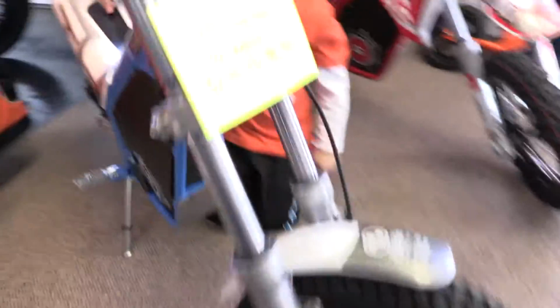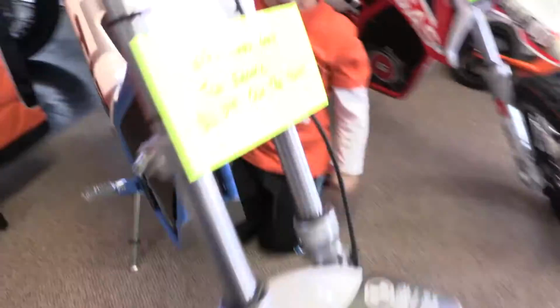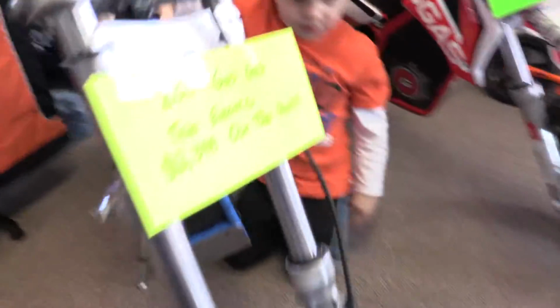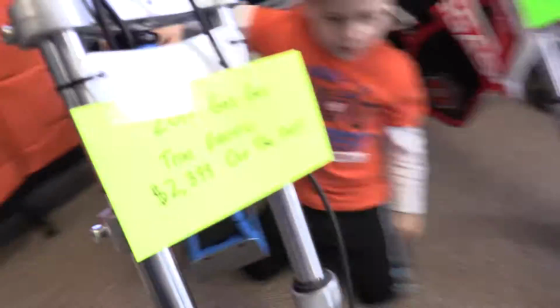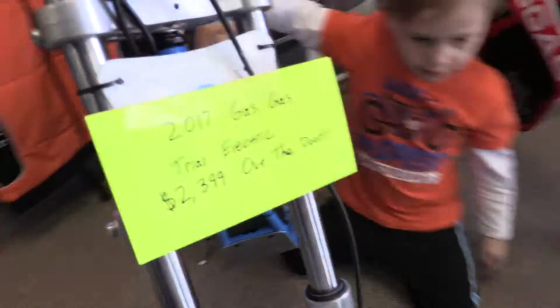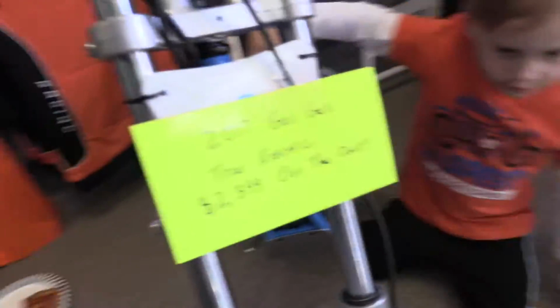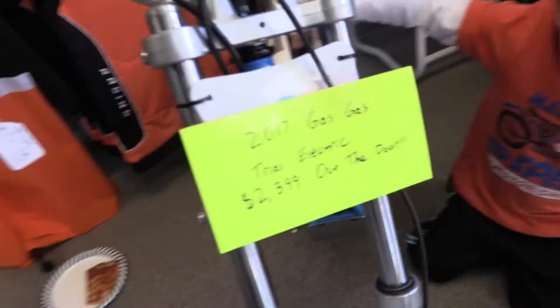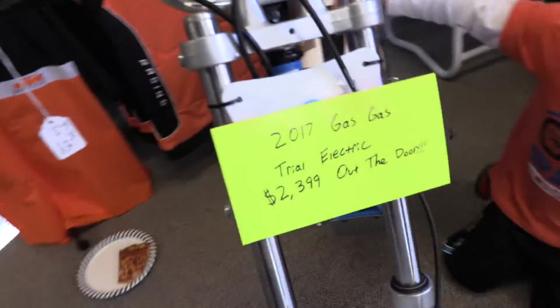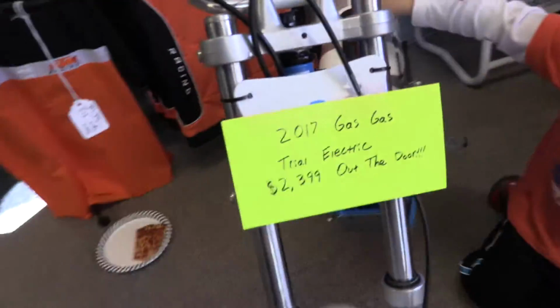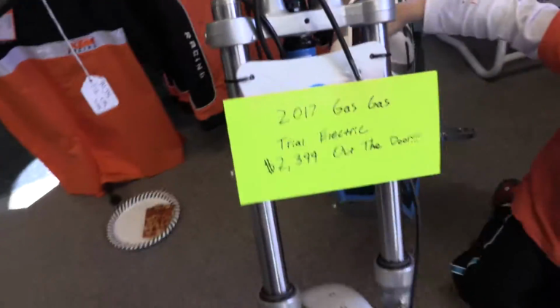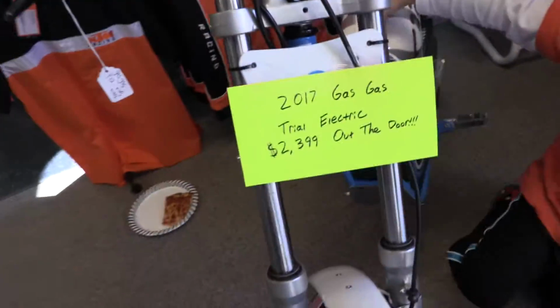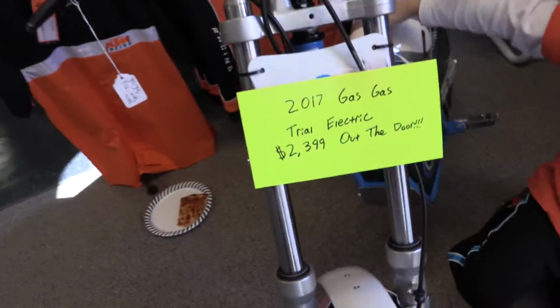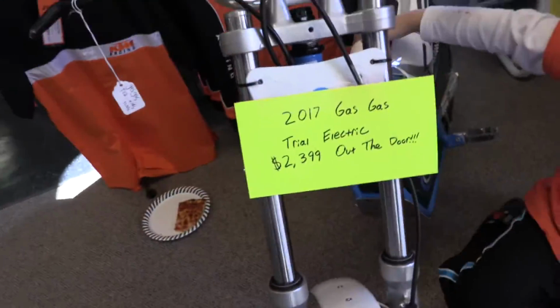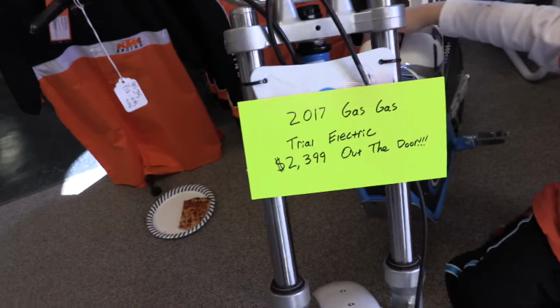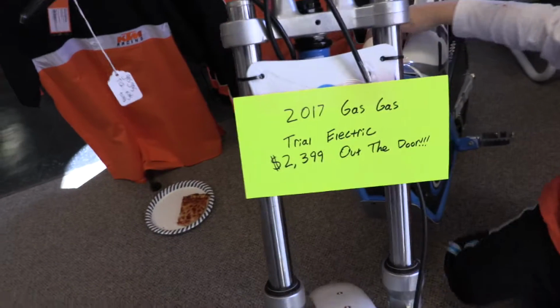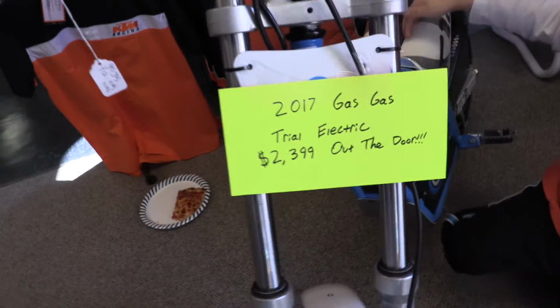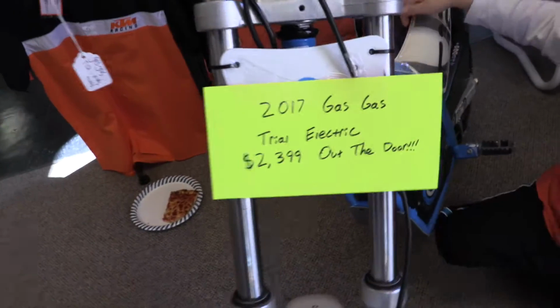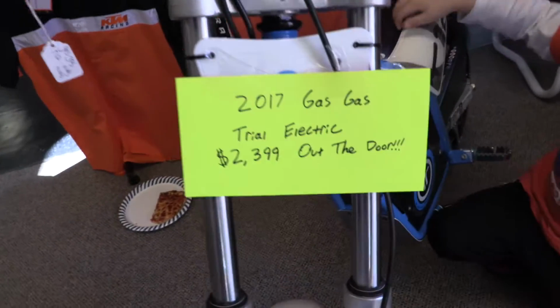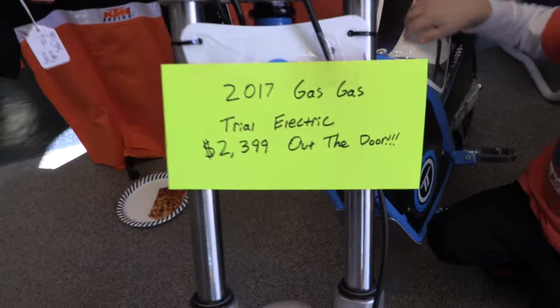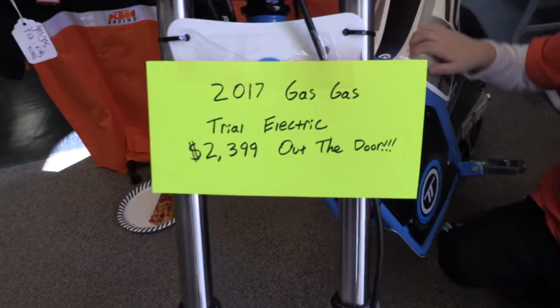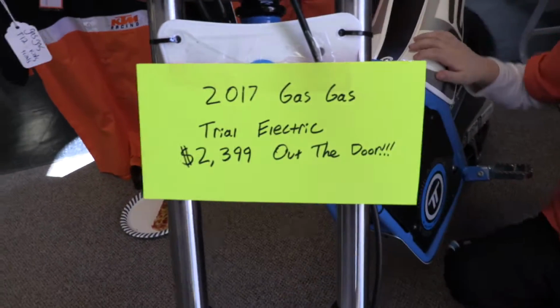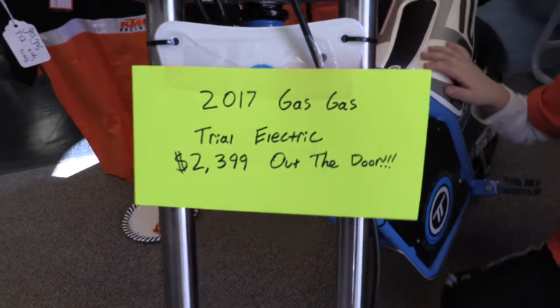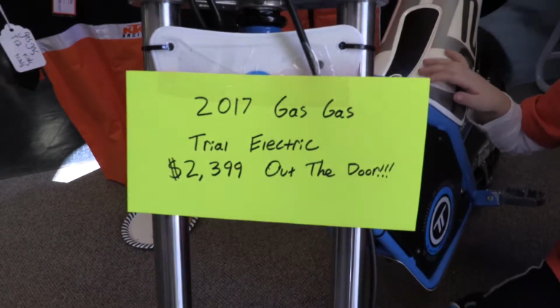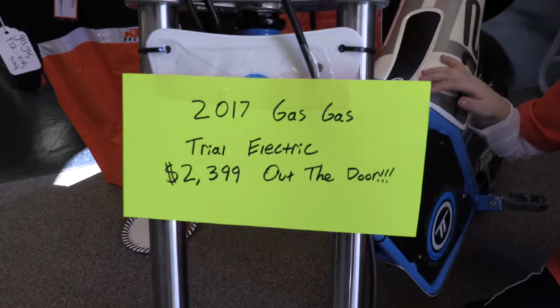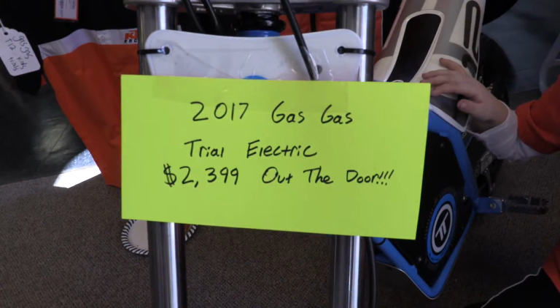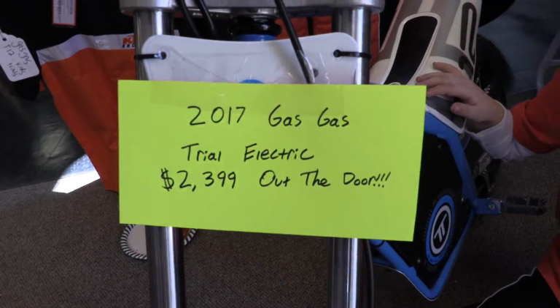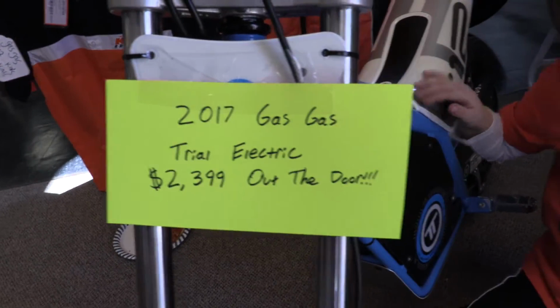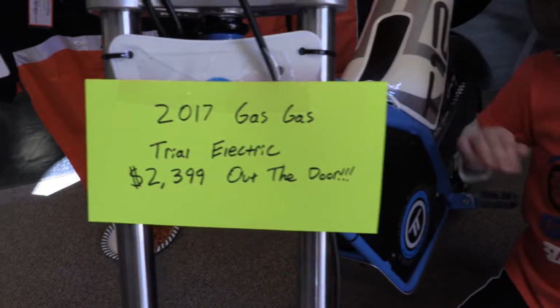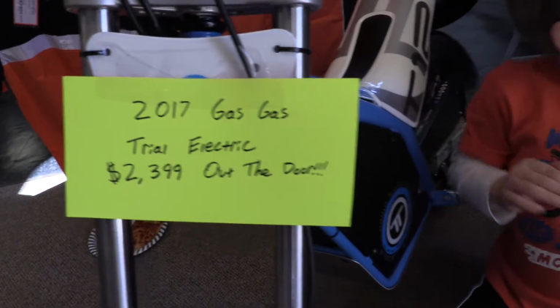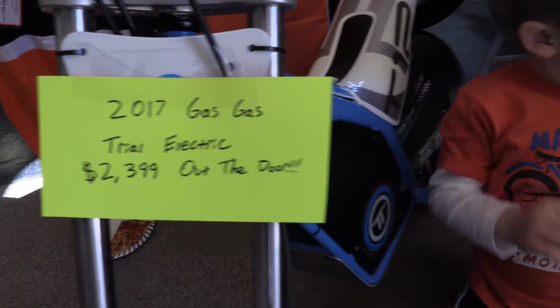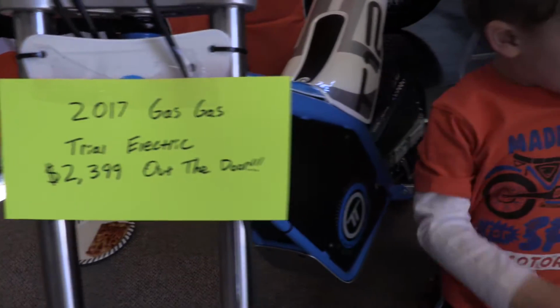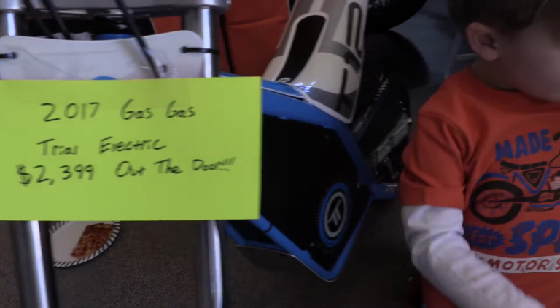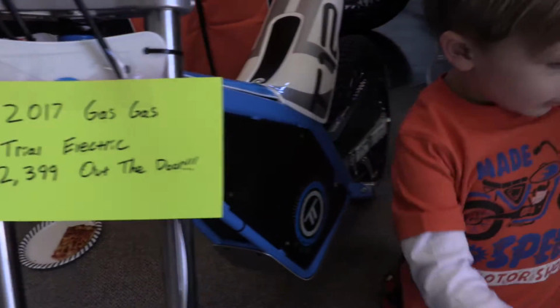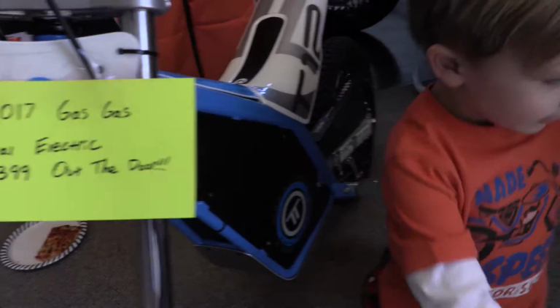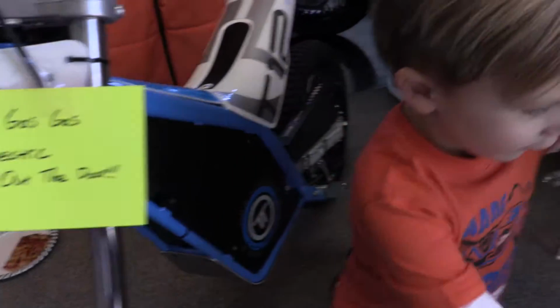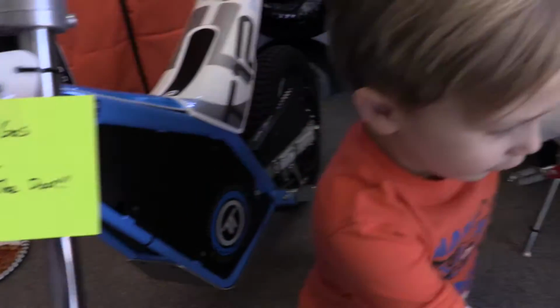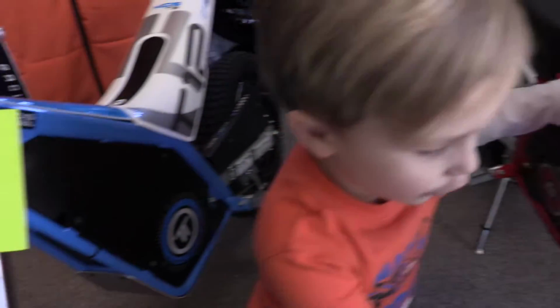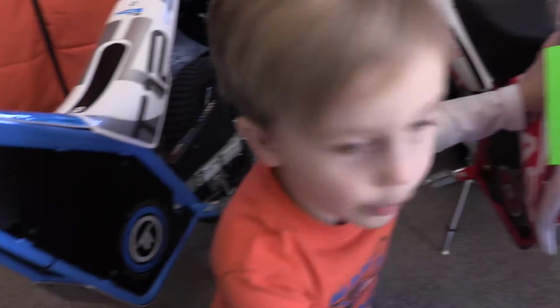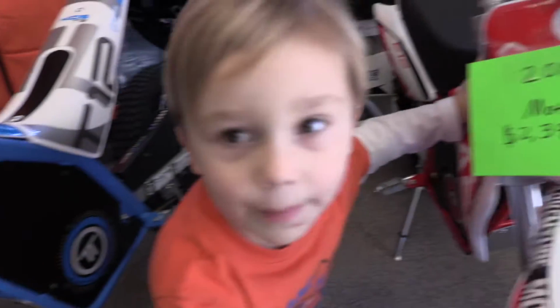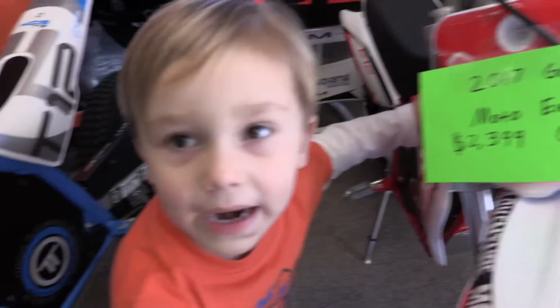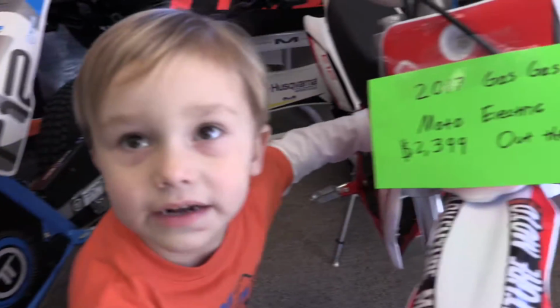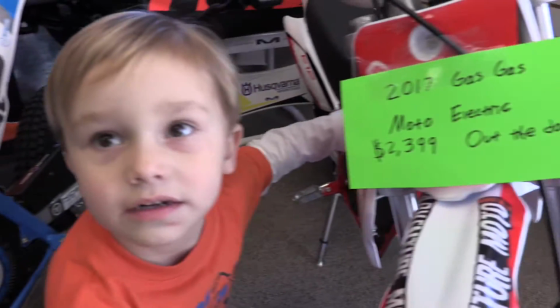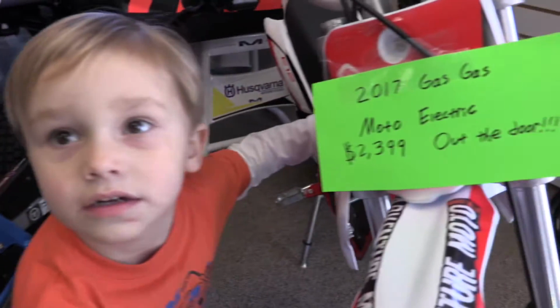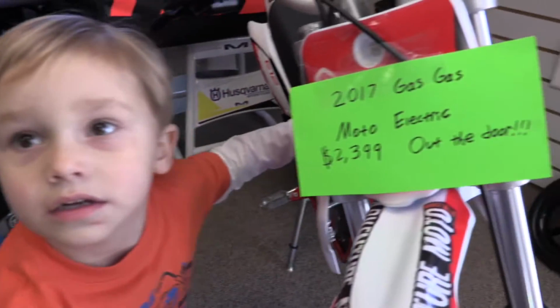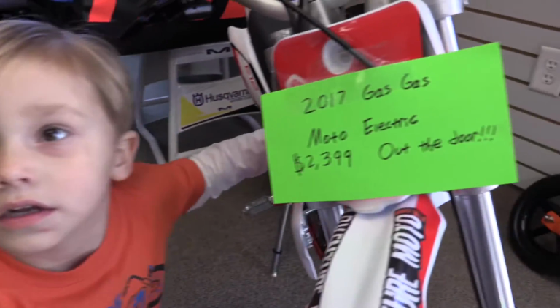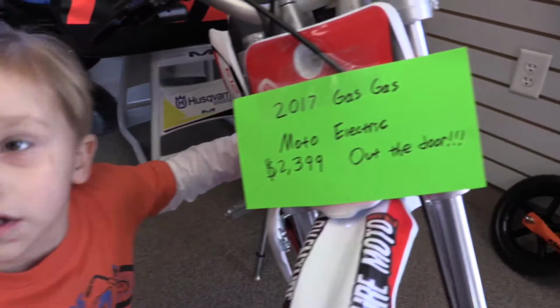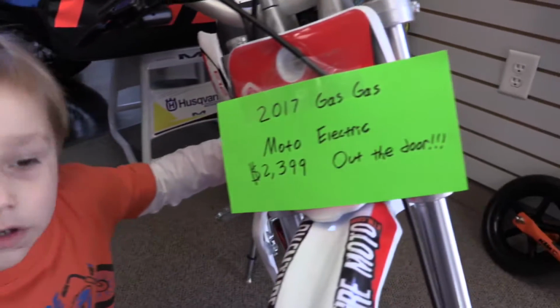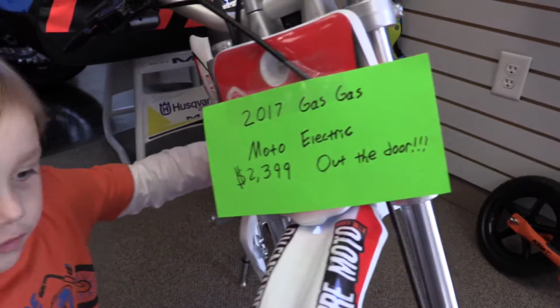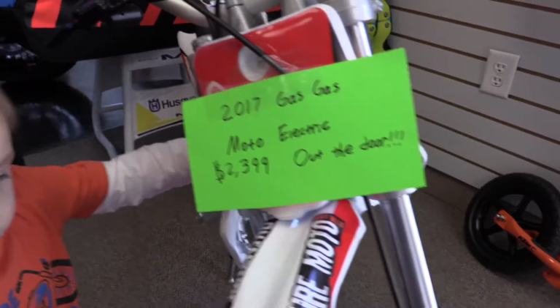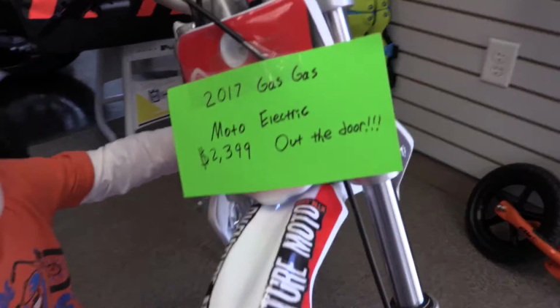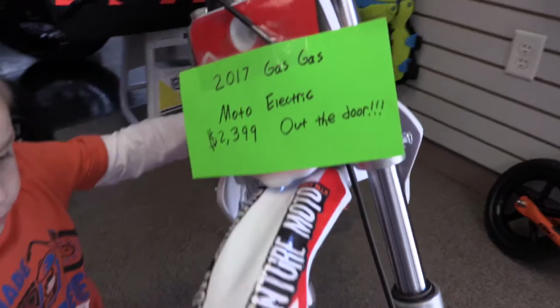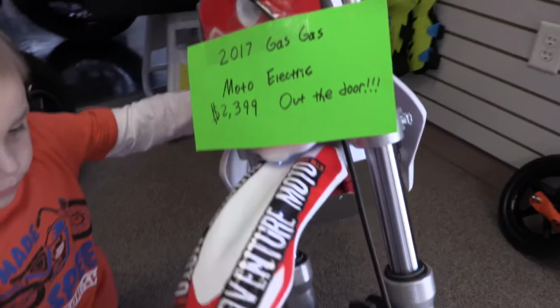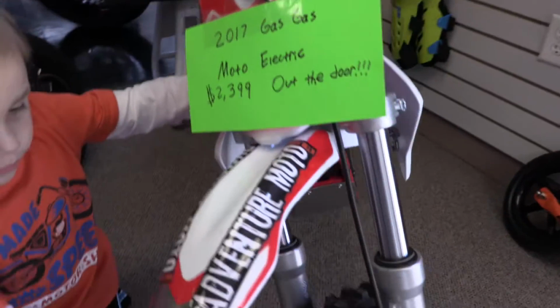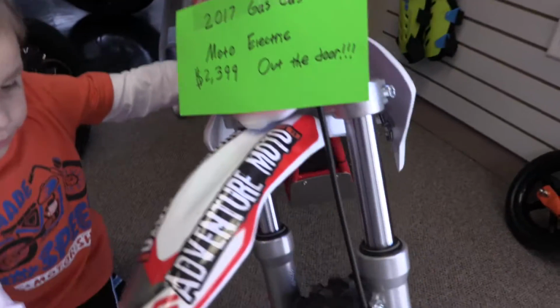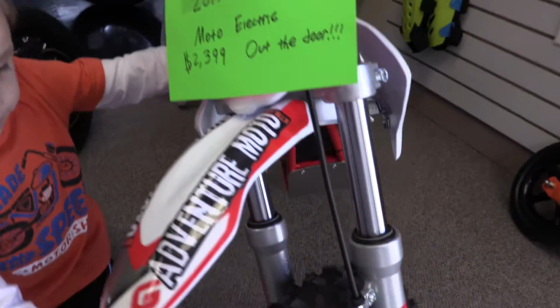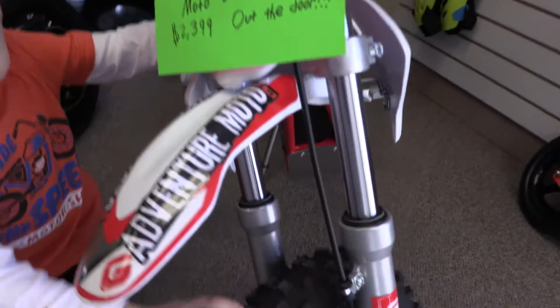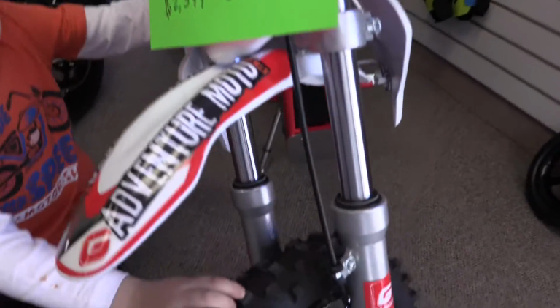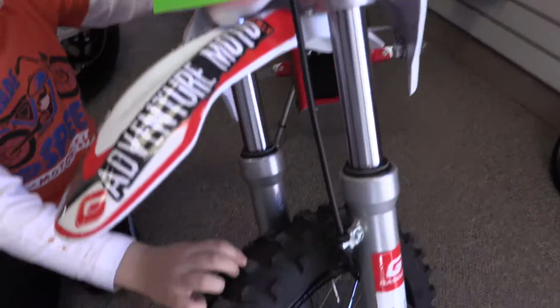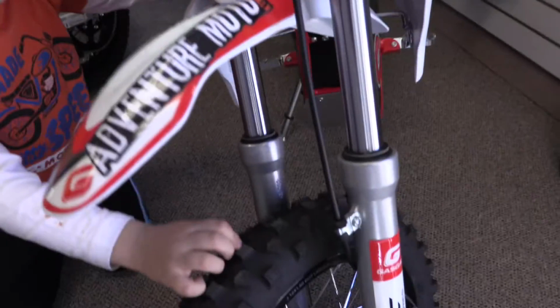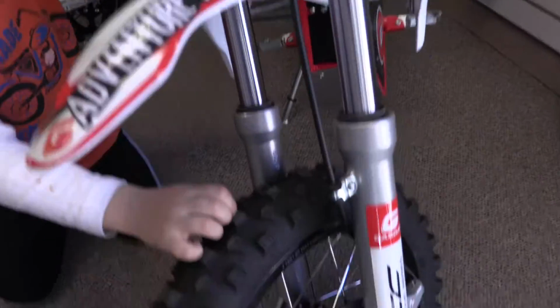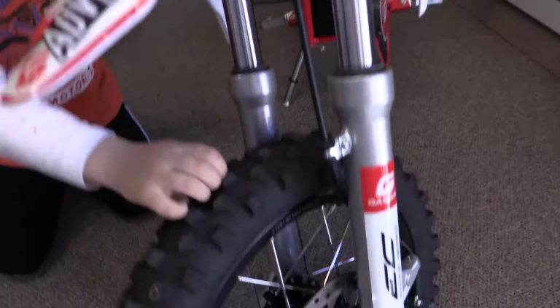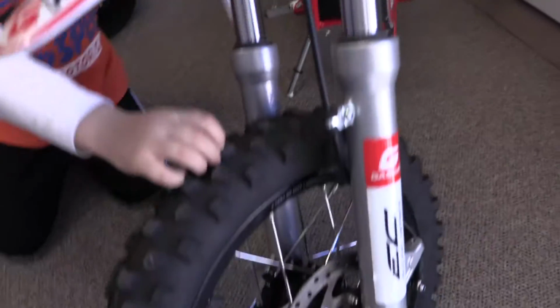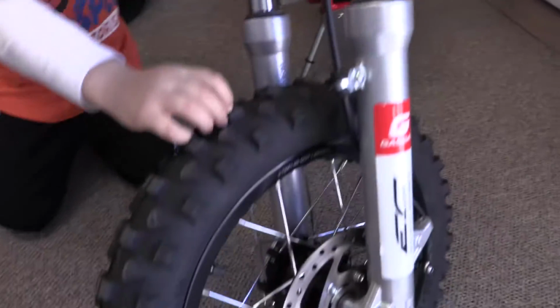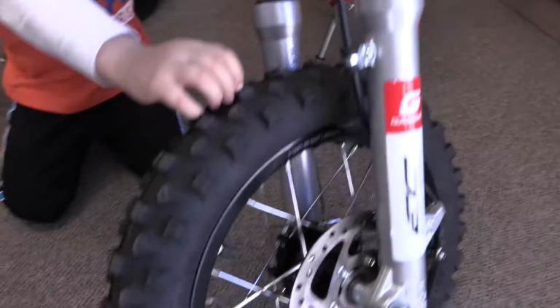Electric kids bike. $2,400 bucks. And this one is a dirt bike, and that's the trial version, and then here's the moto version — you can kind of see the difference.